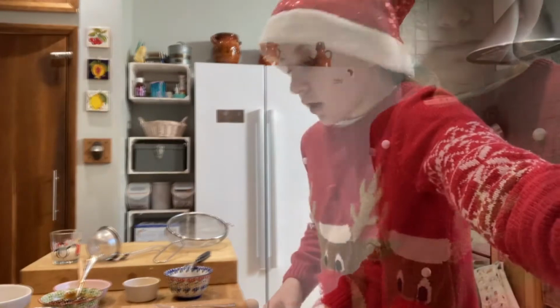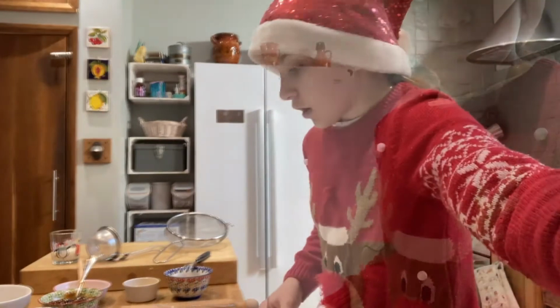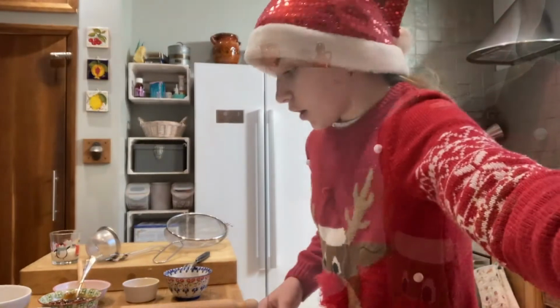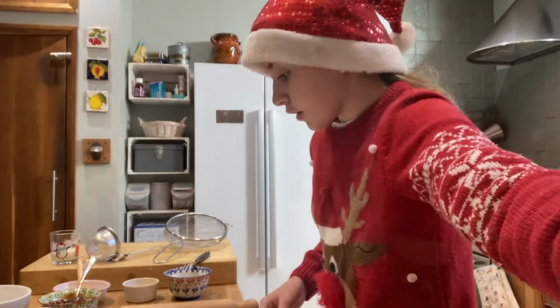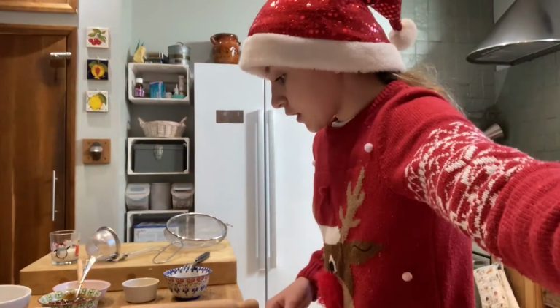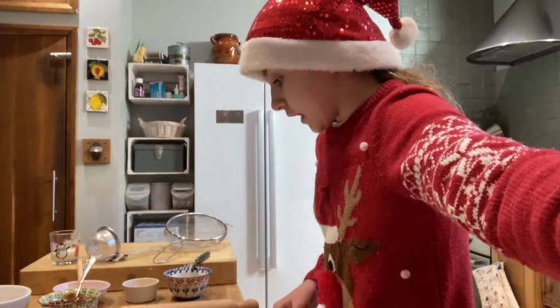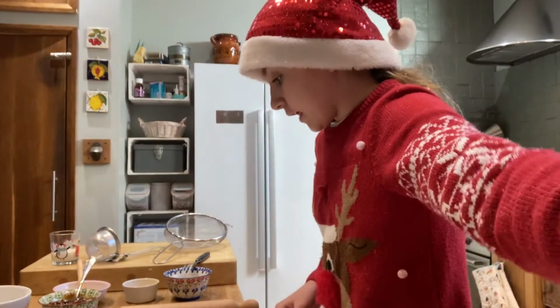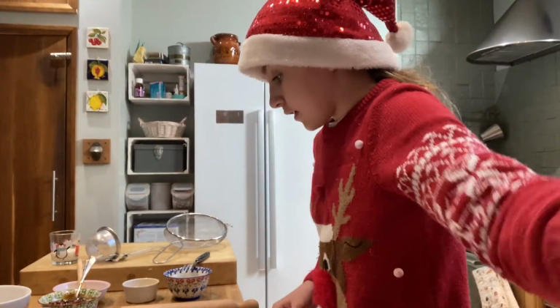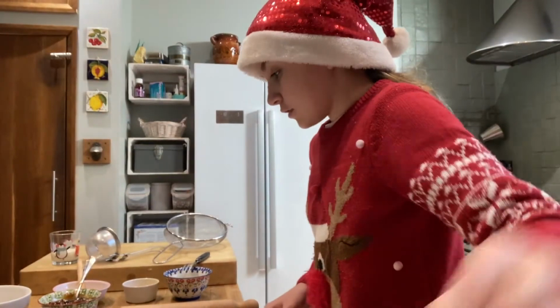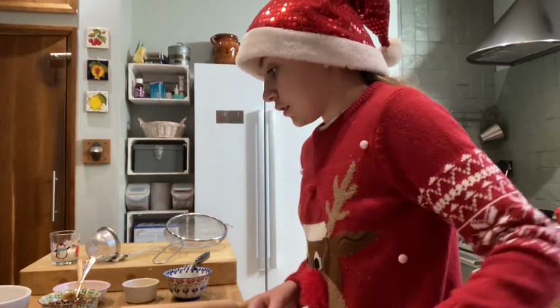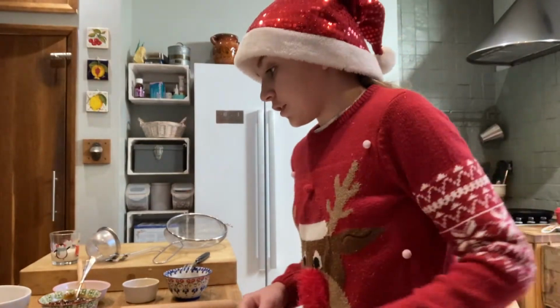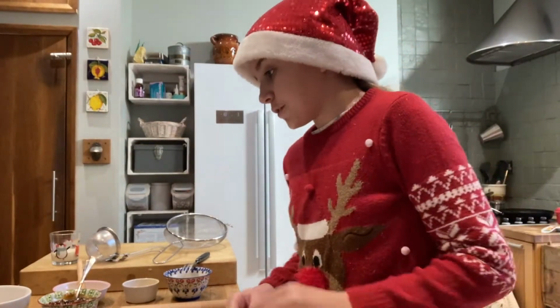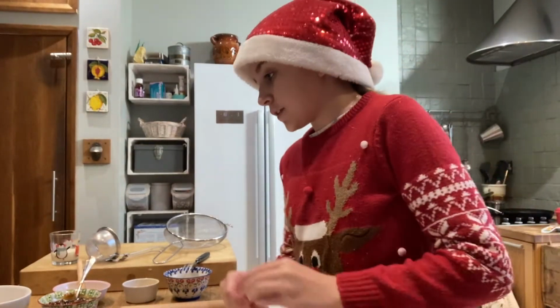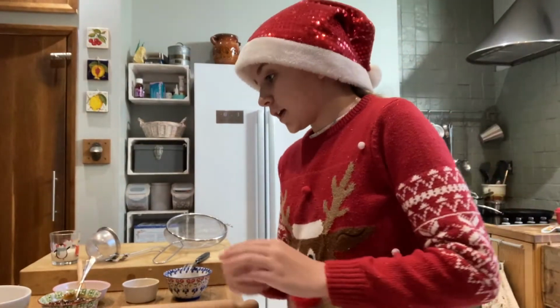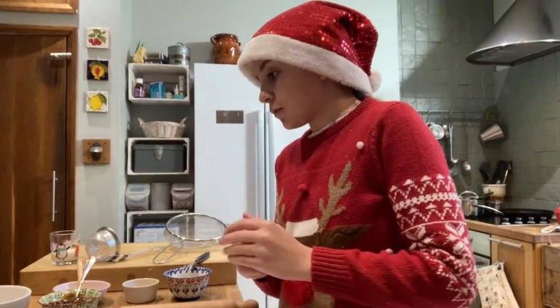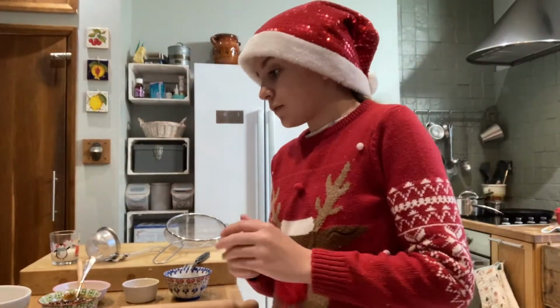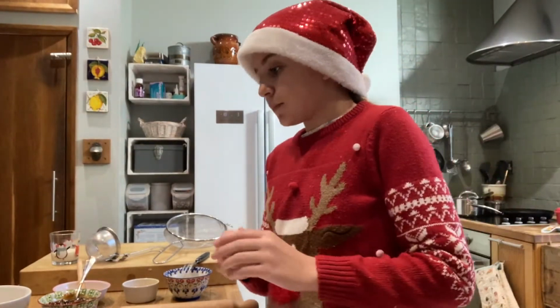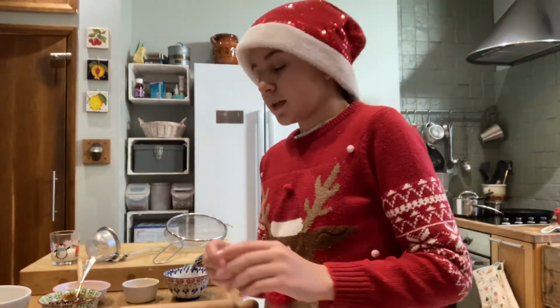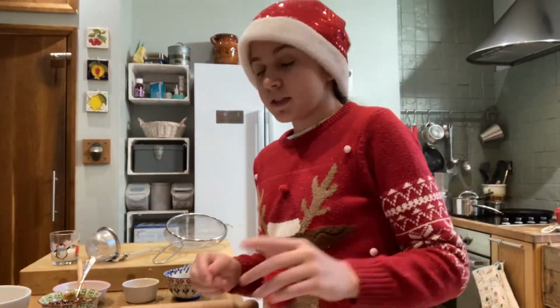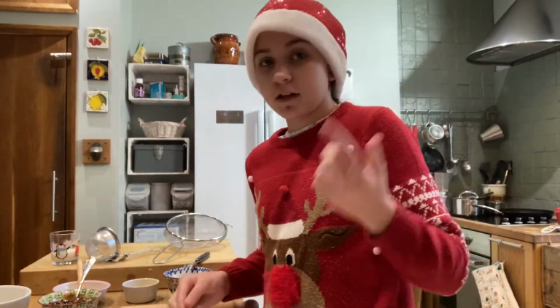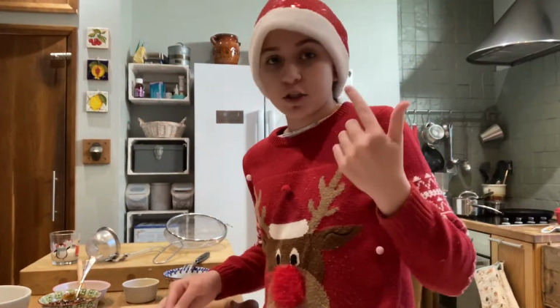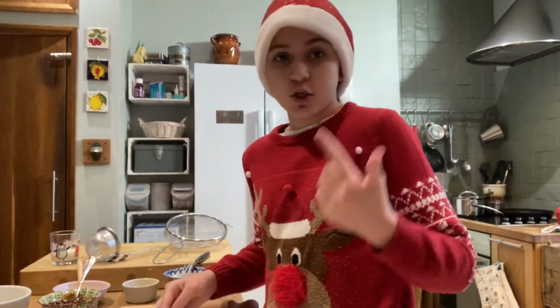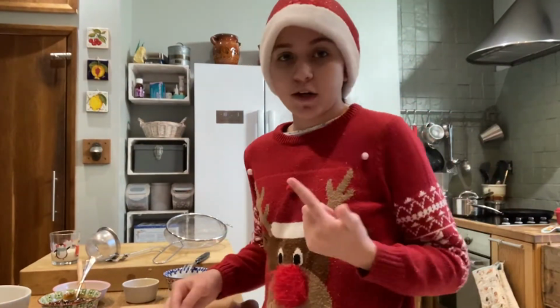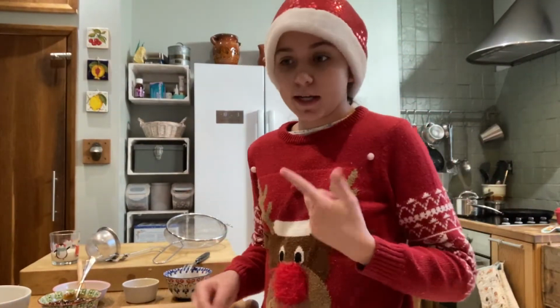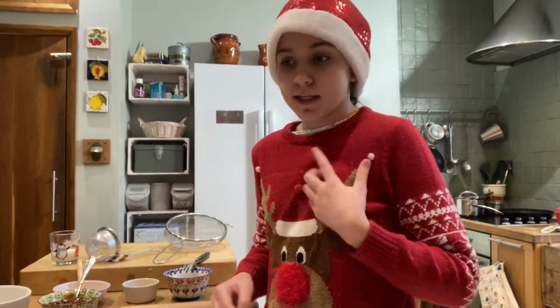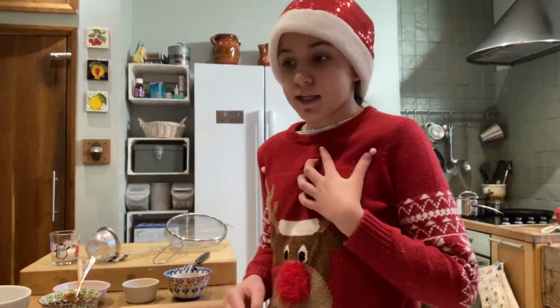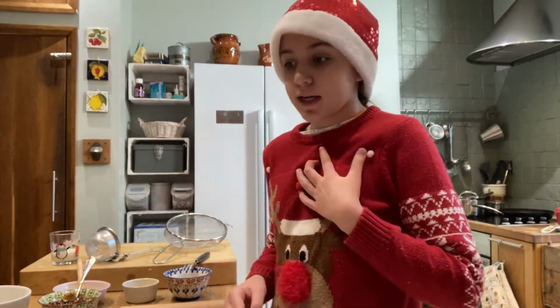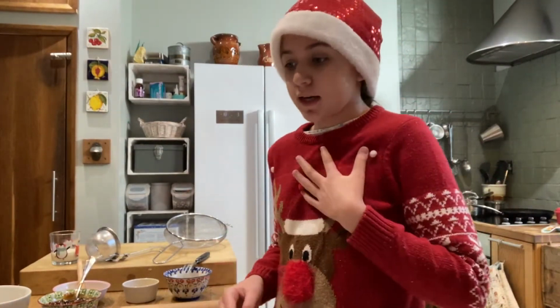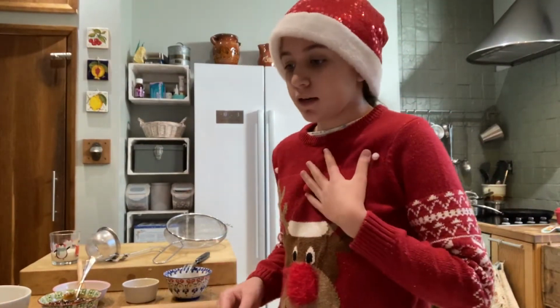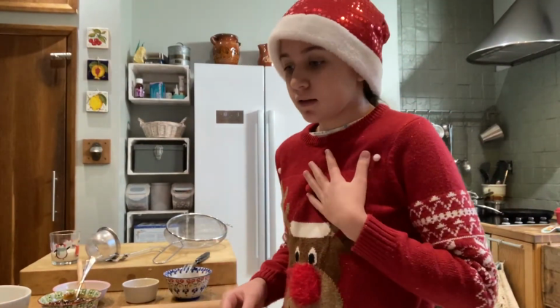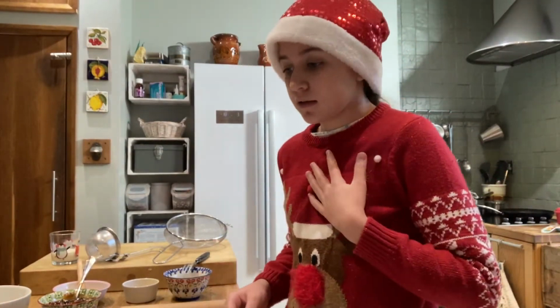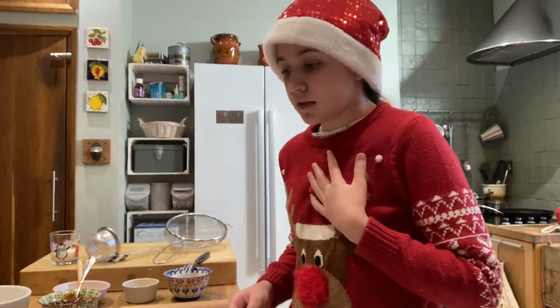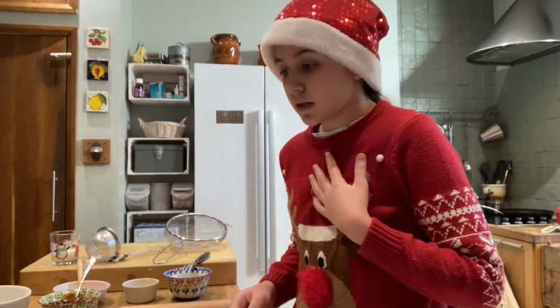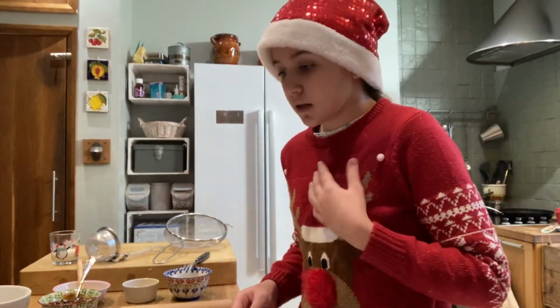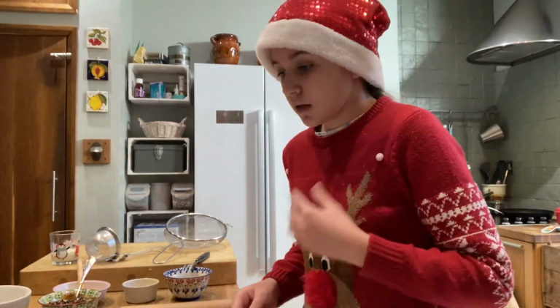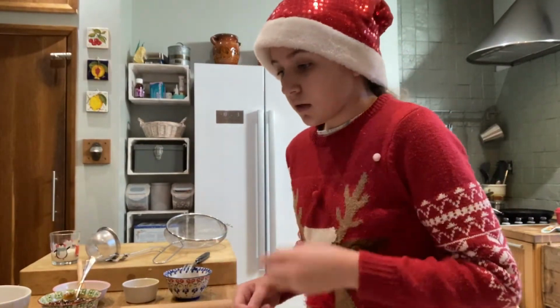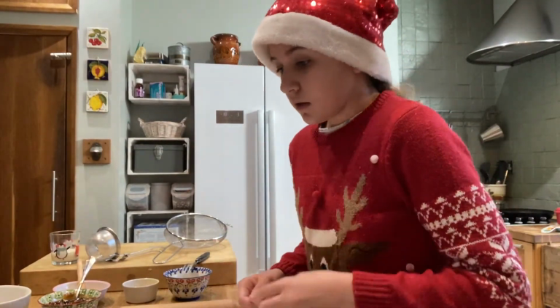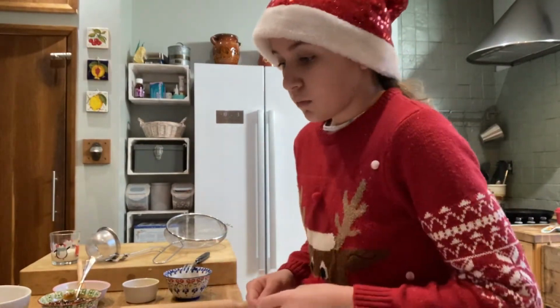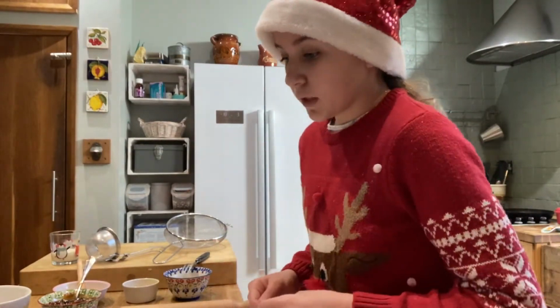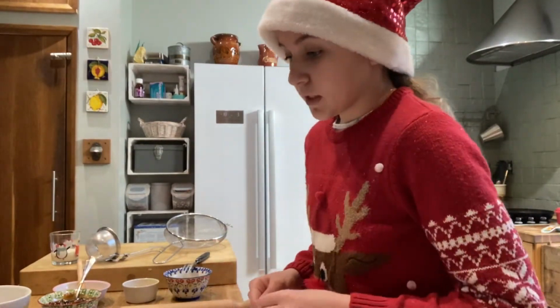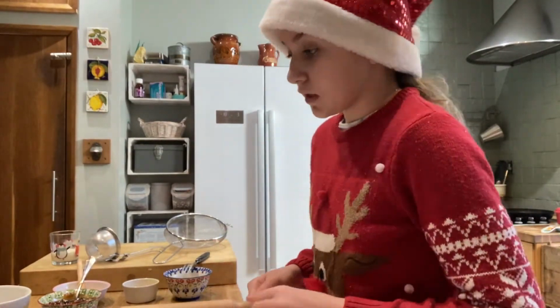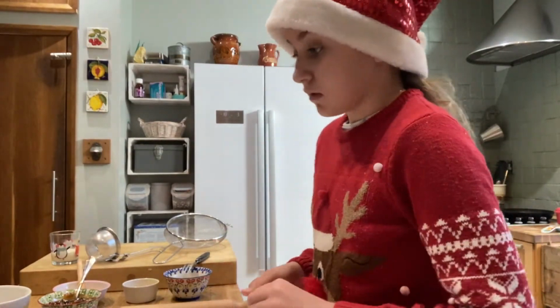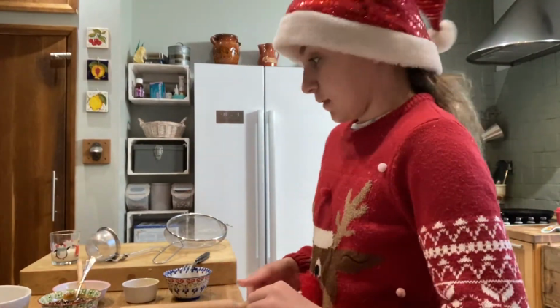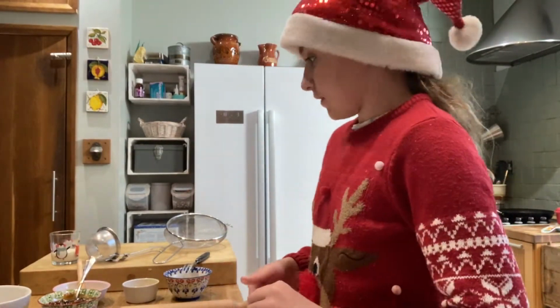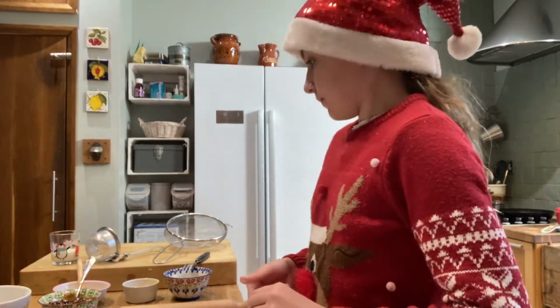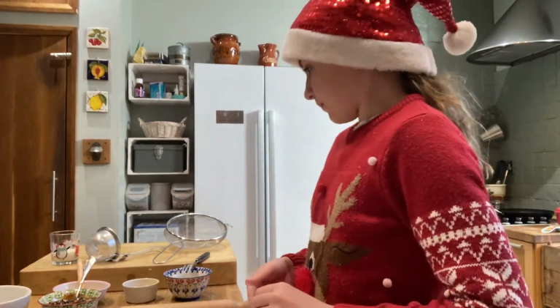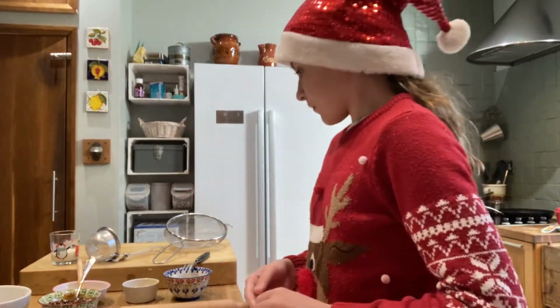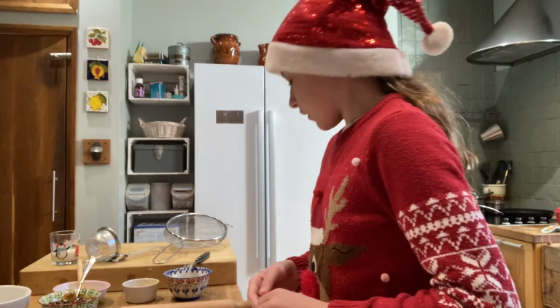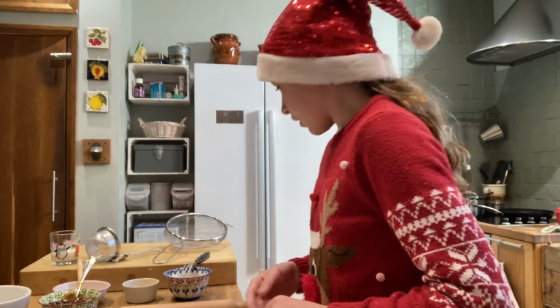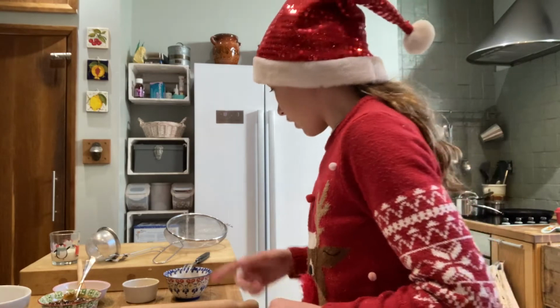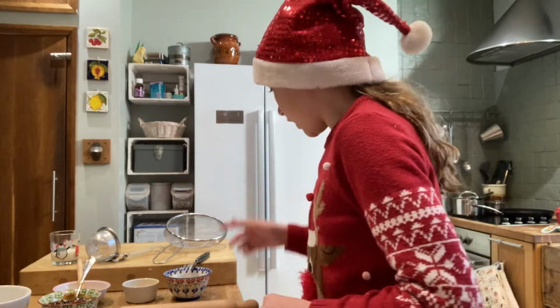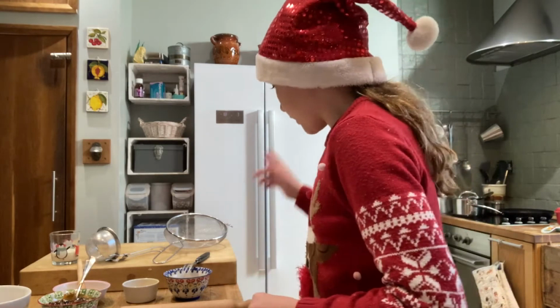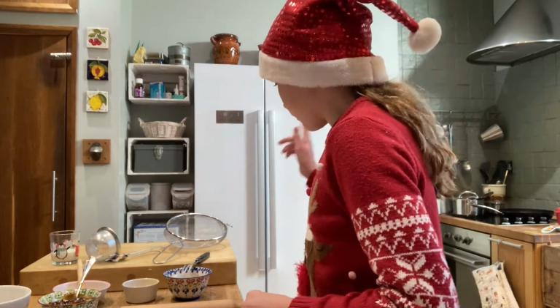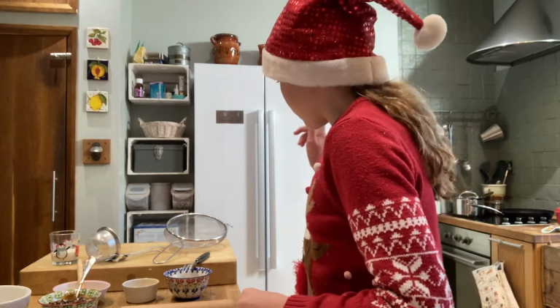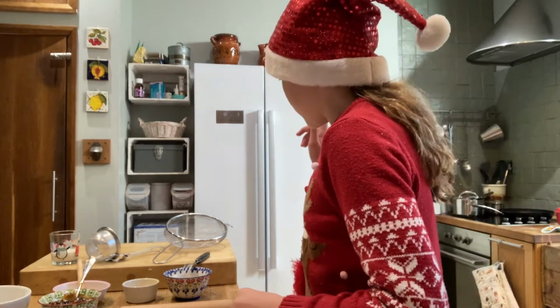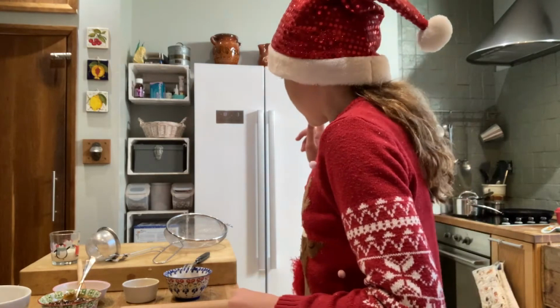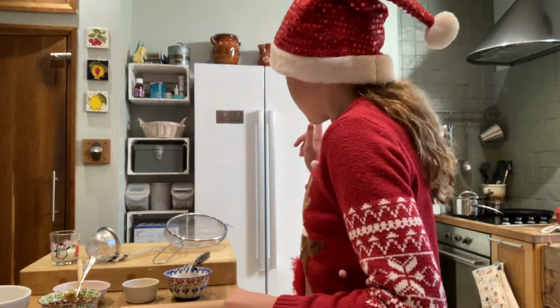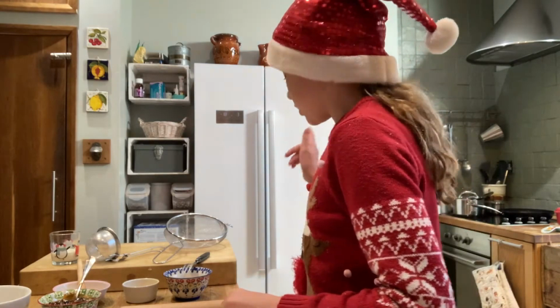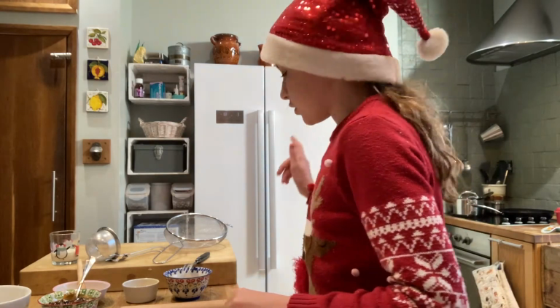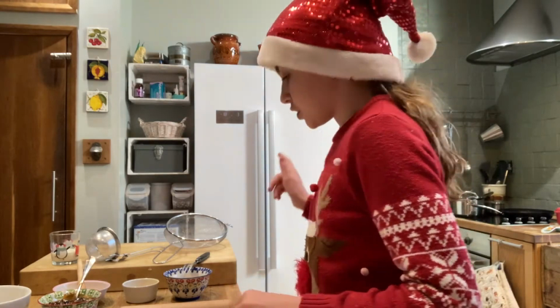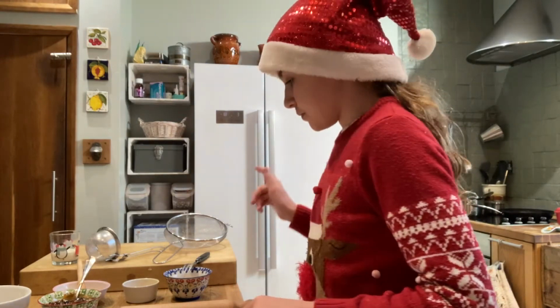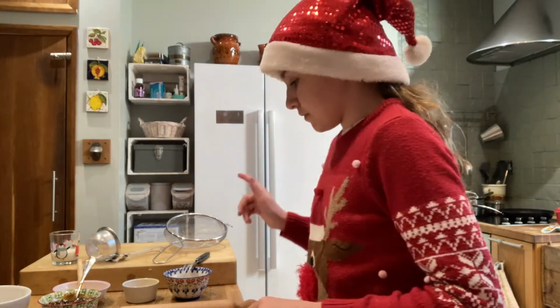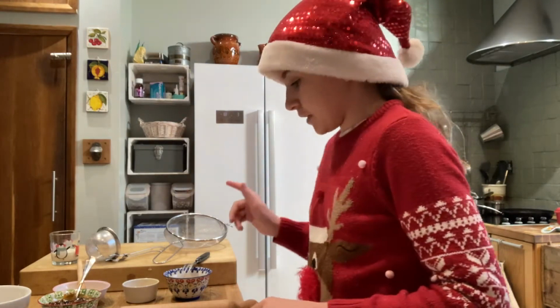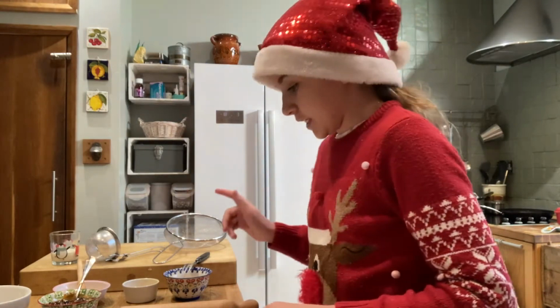Now we've buttered our trays and waited a bit, so our dough should be ready.